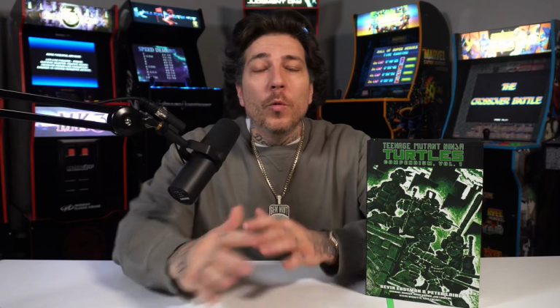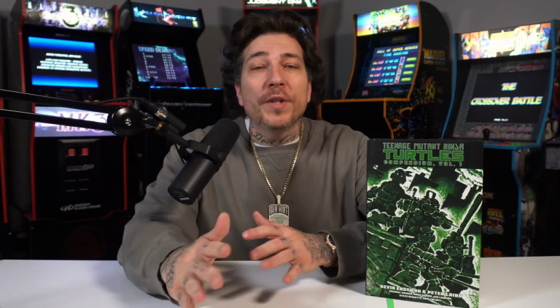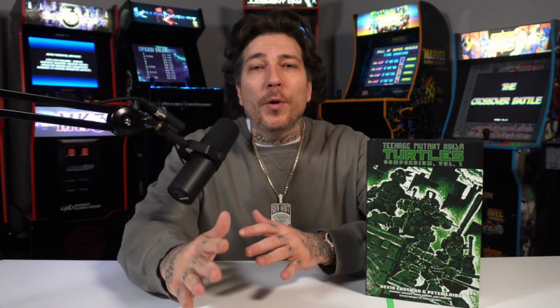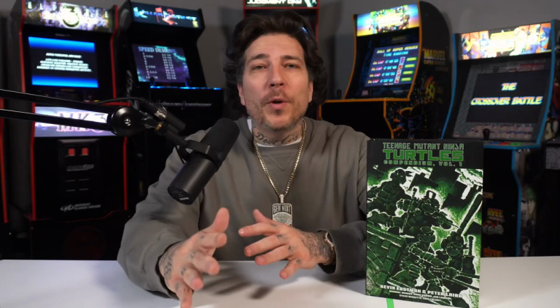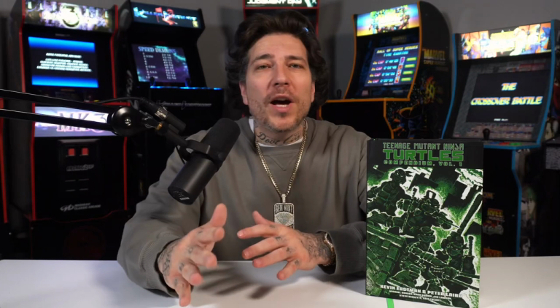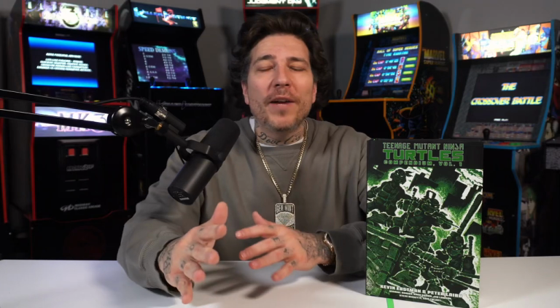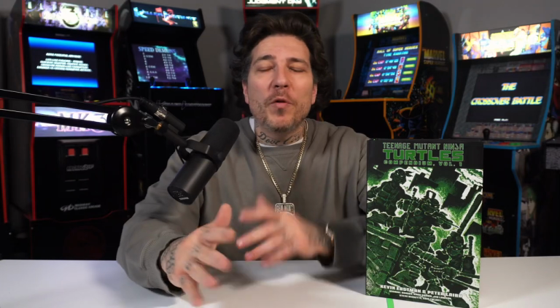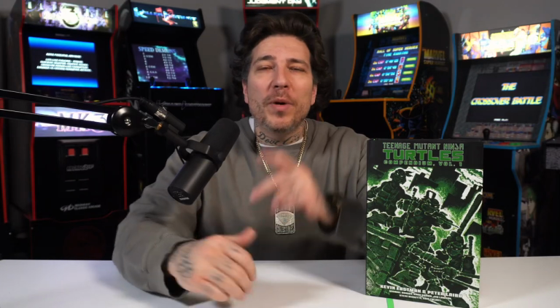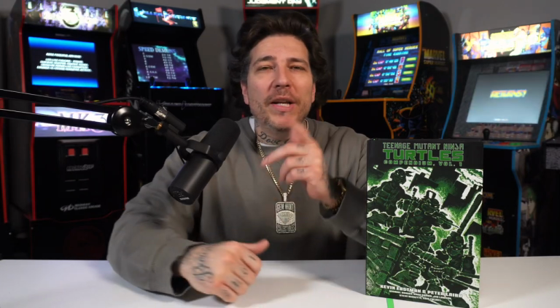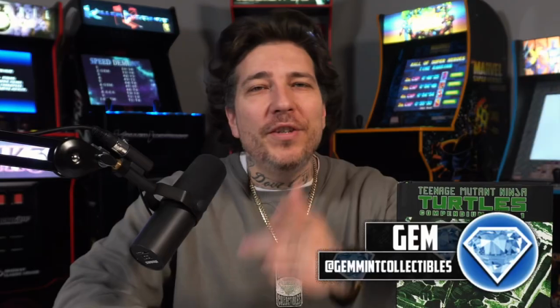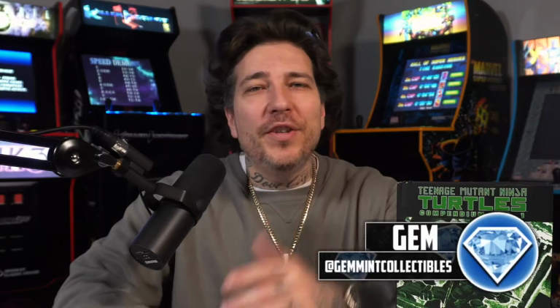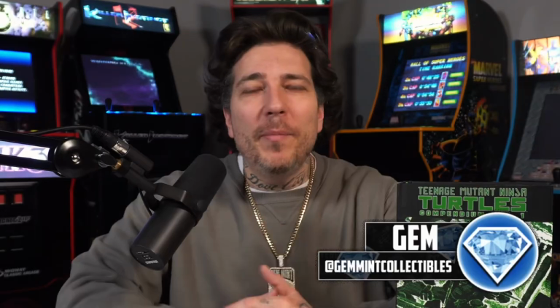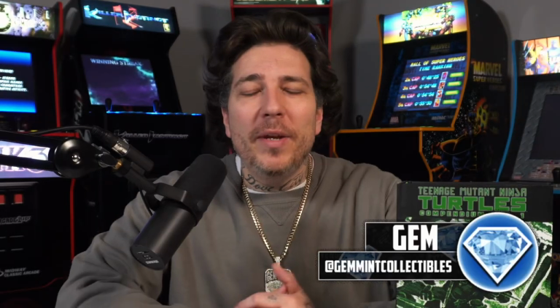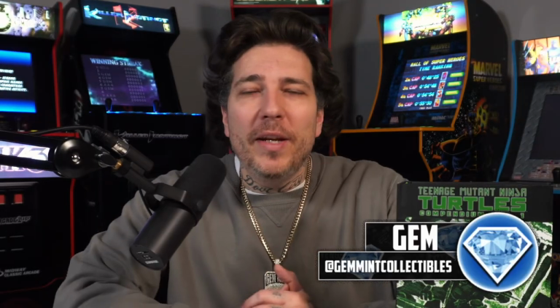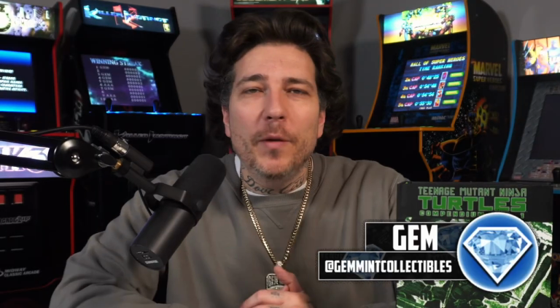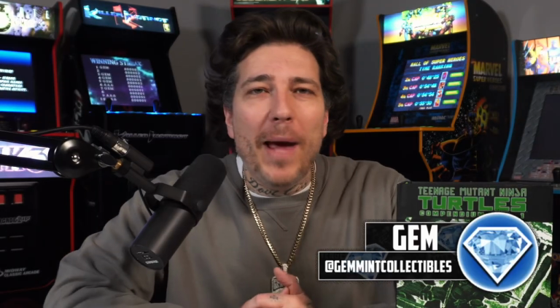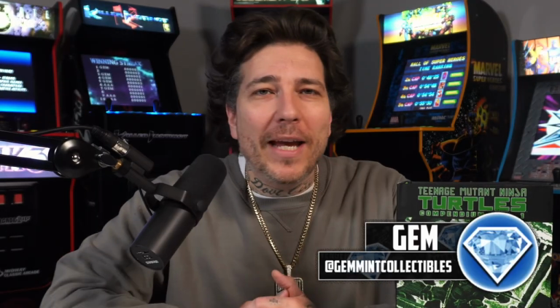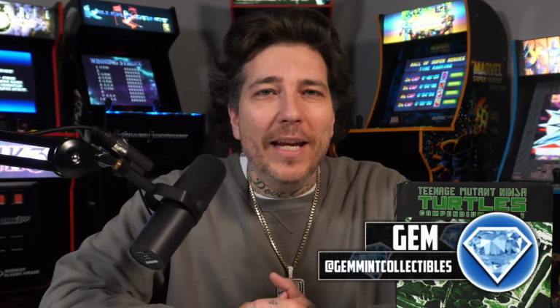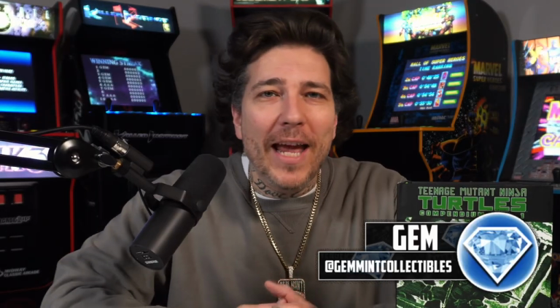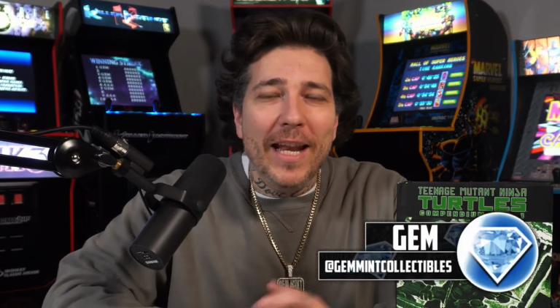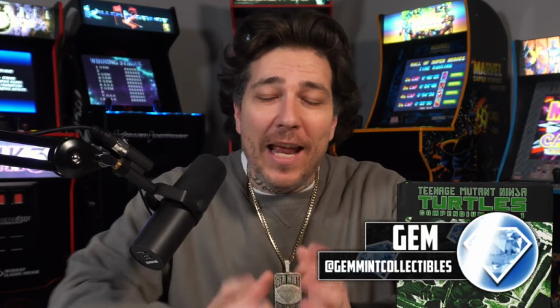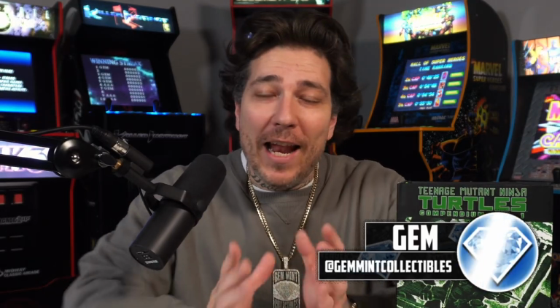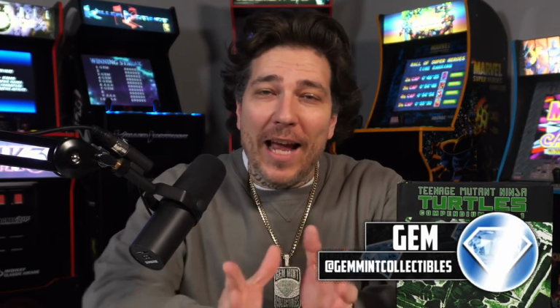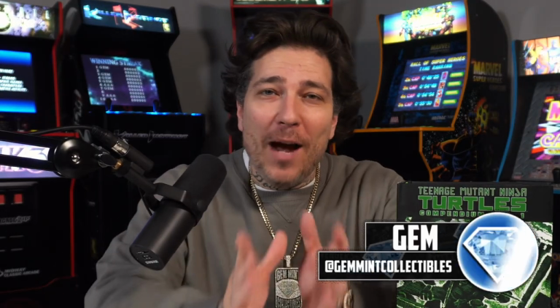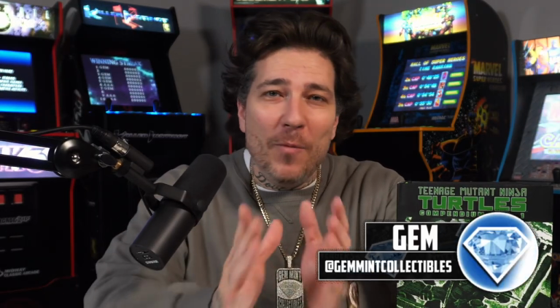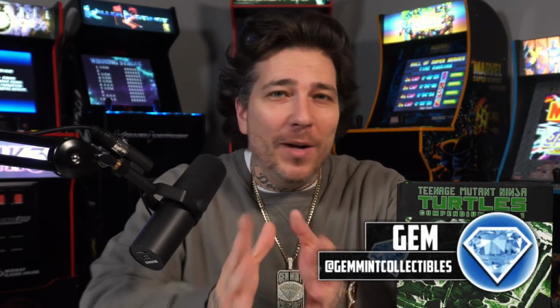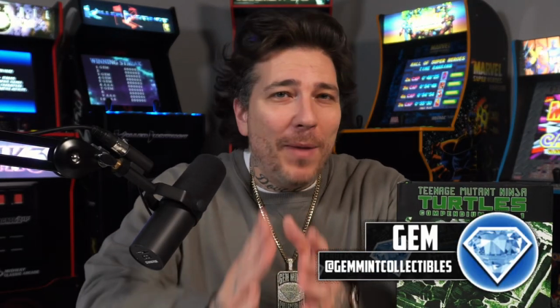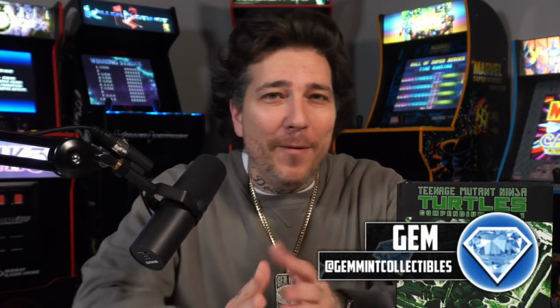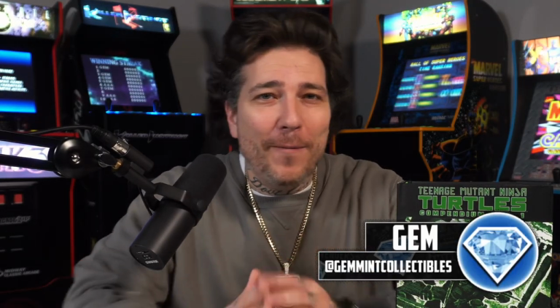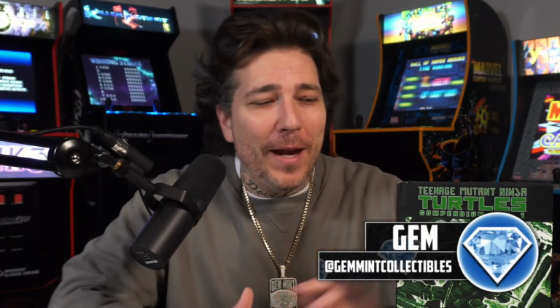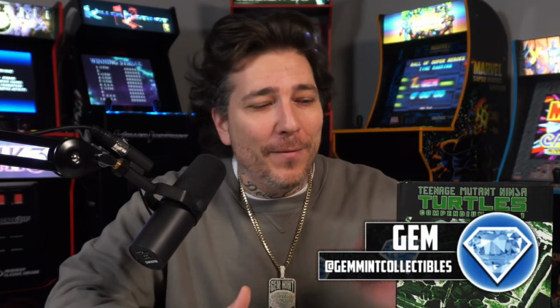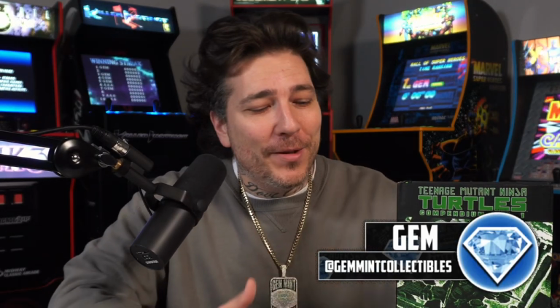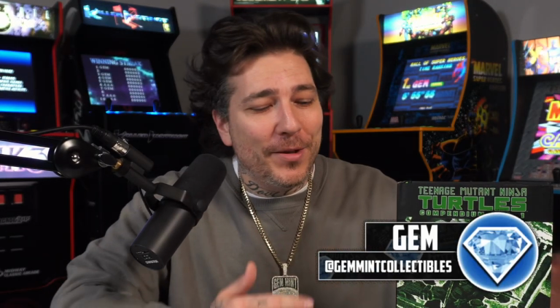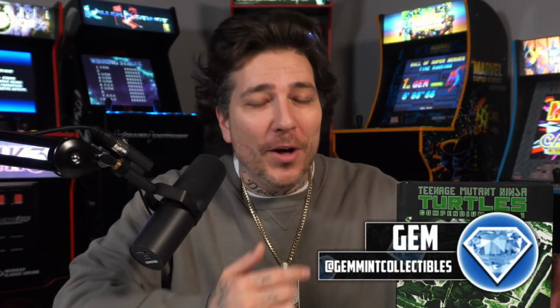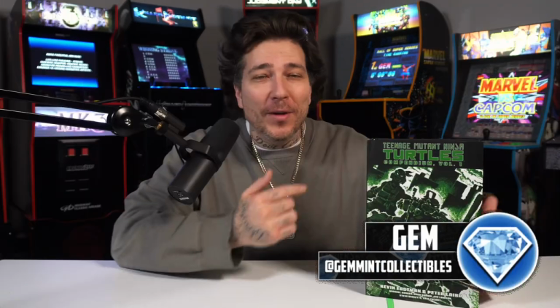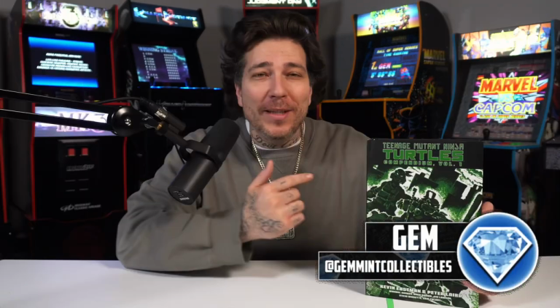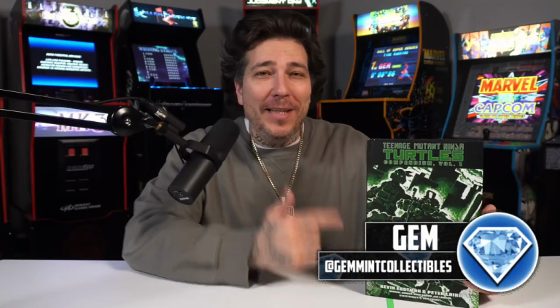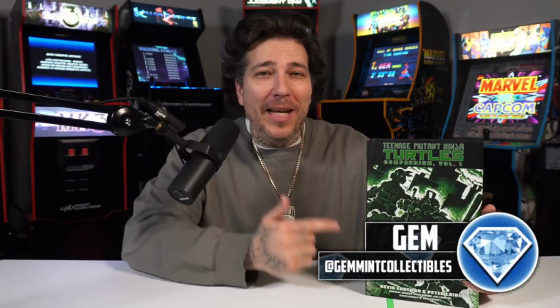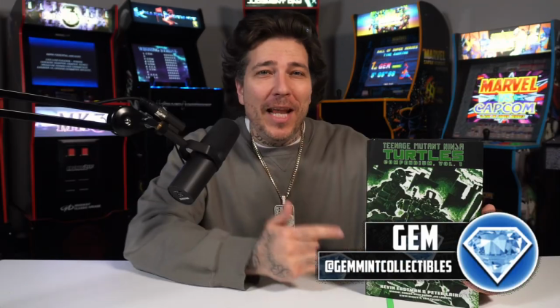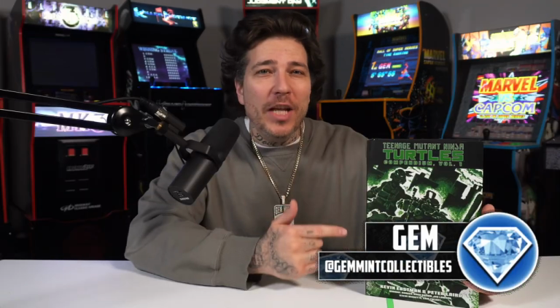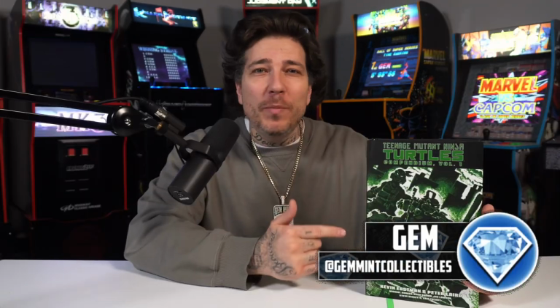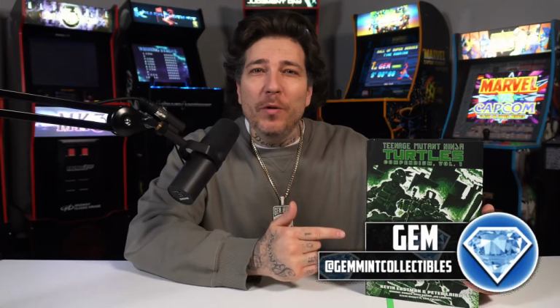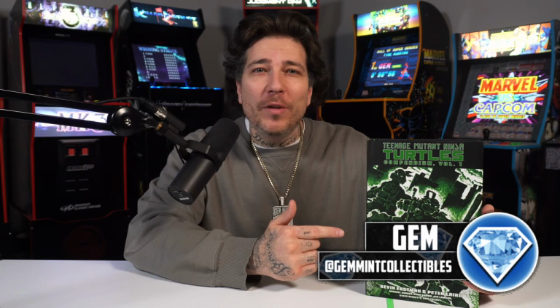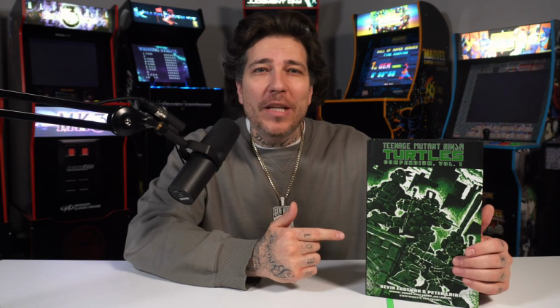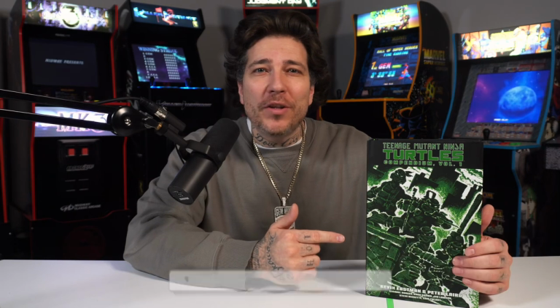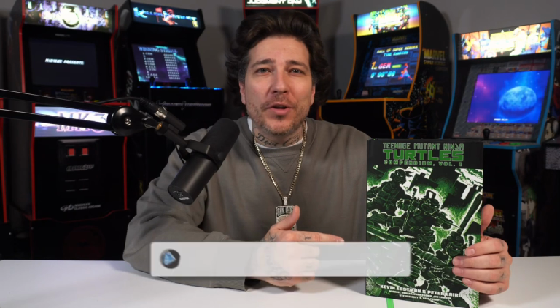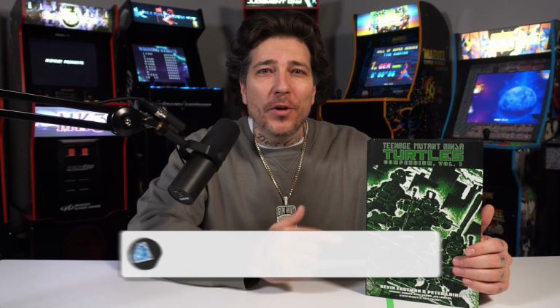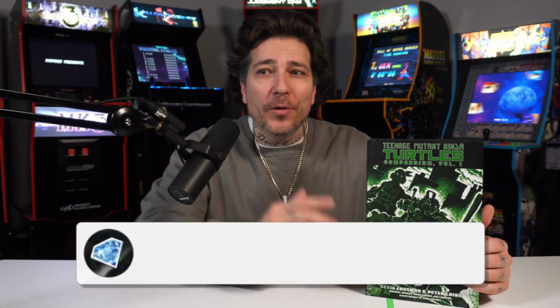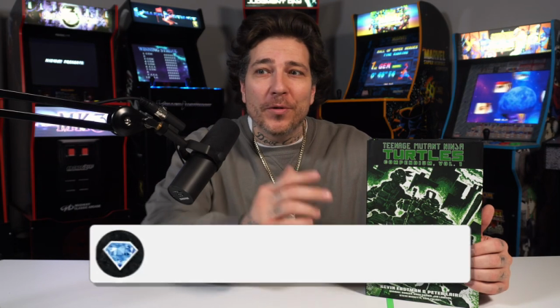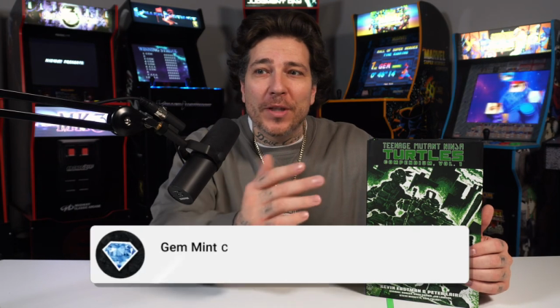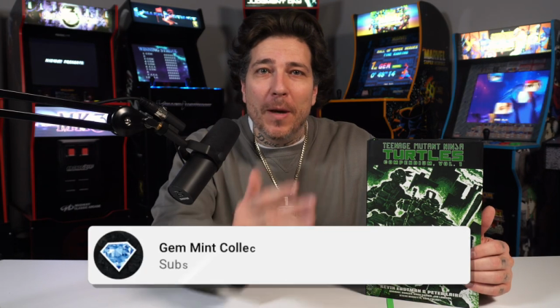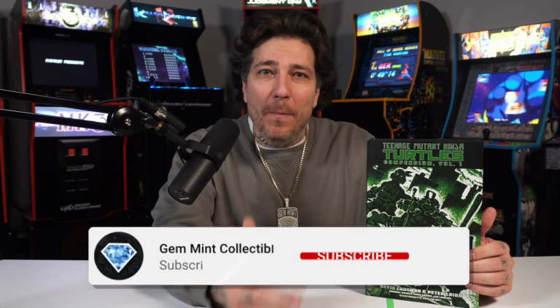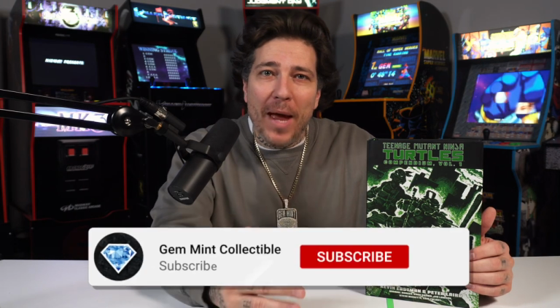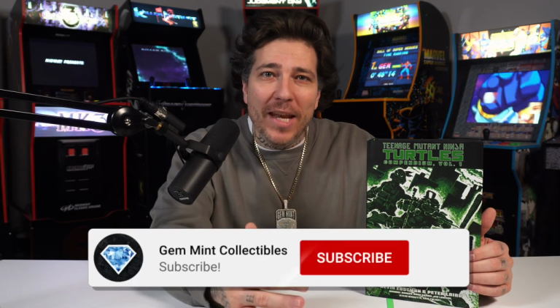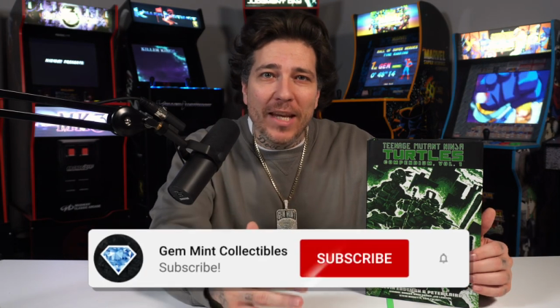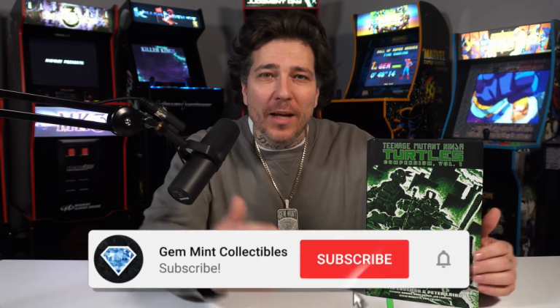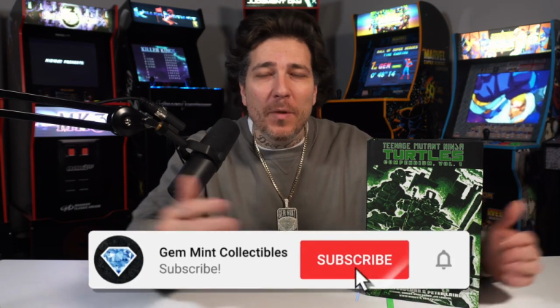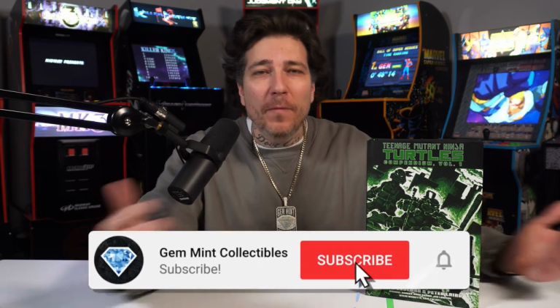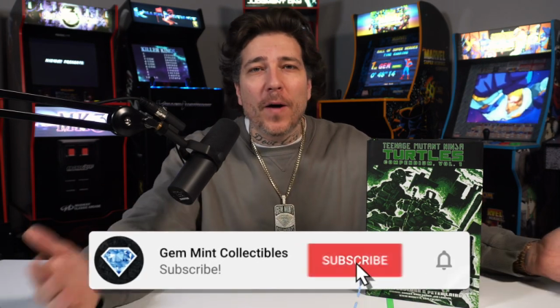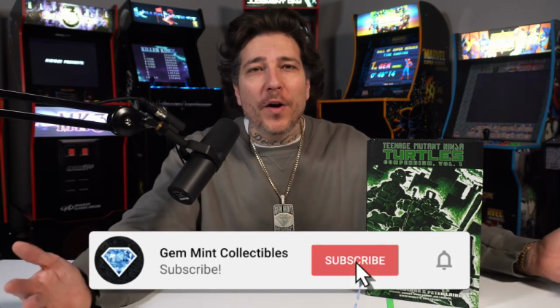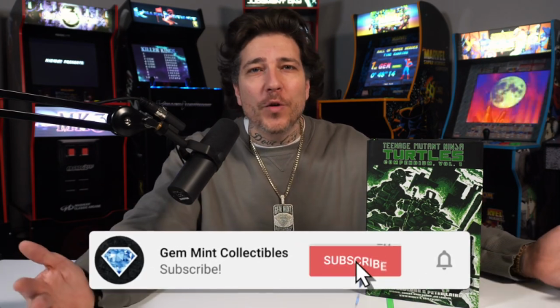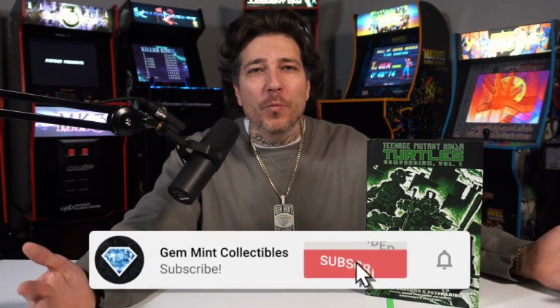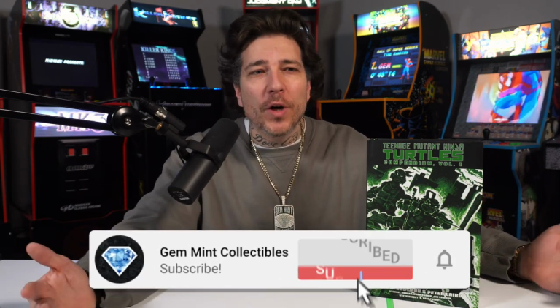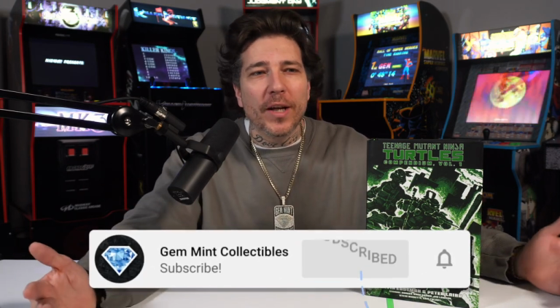What's going on everybody, Gemmin here back again and I got one of my favorites — the Teenage Mutant Ninja Turtles Compendium Volume 1.